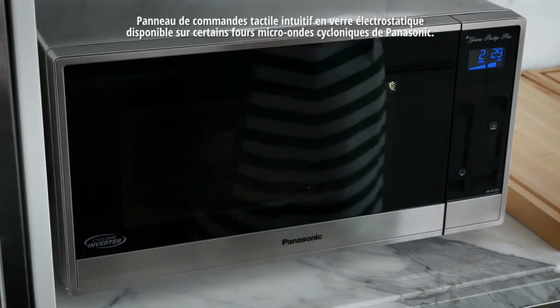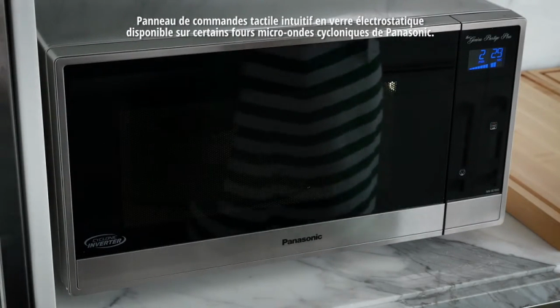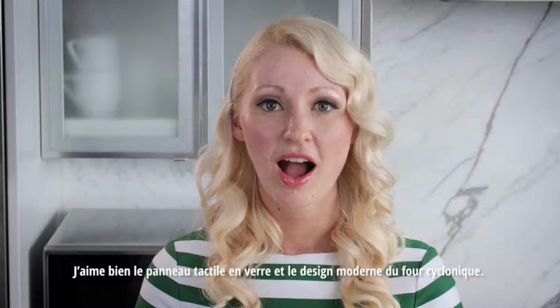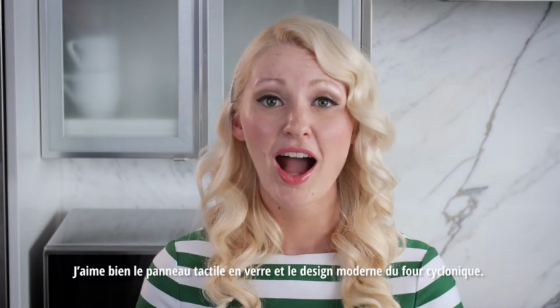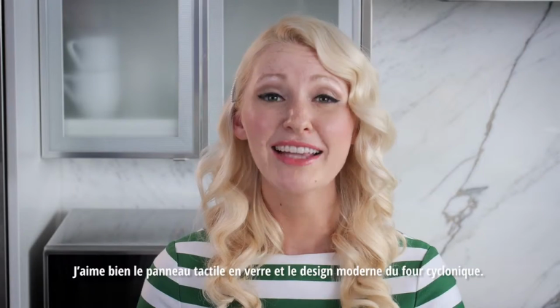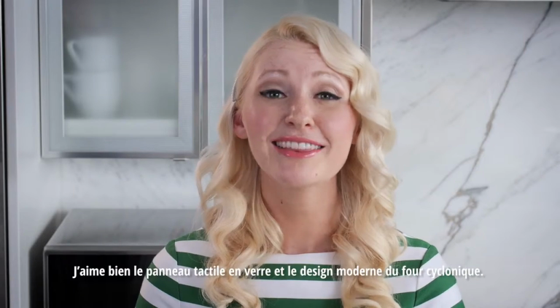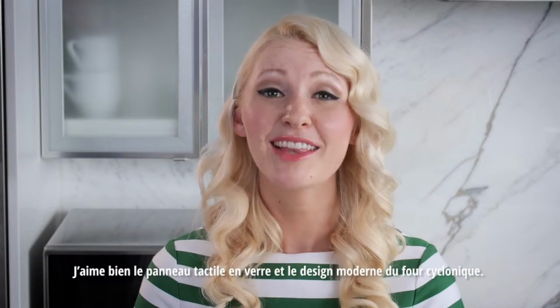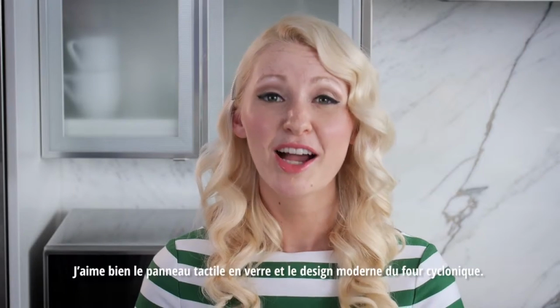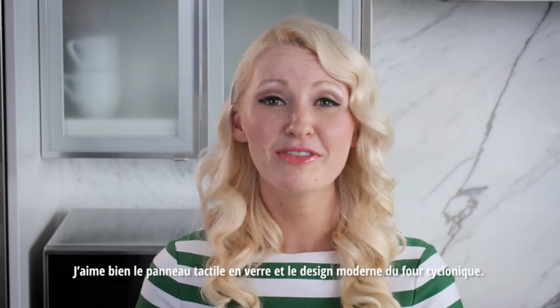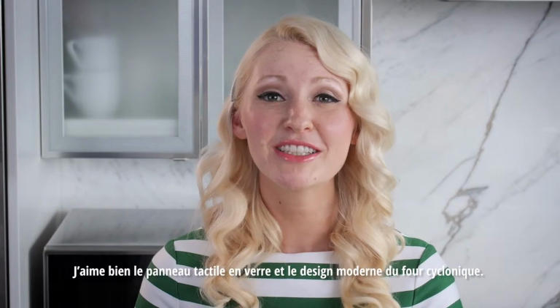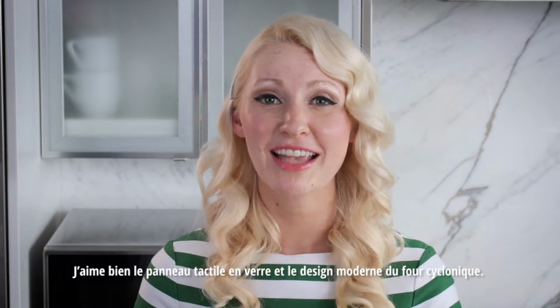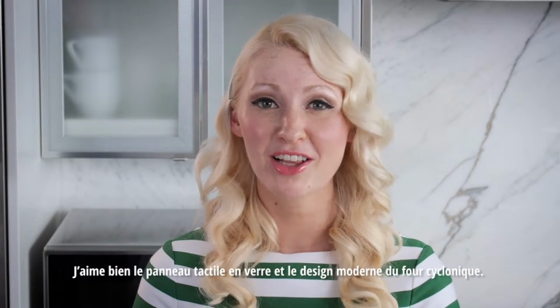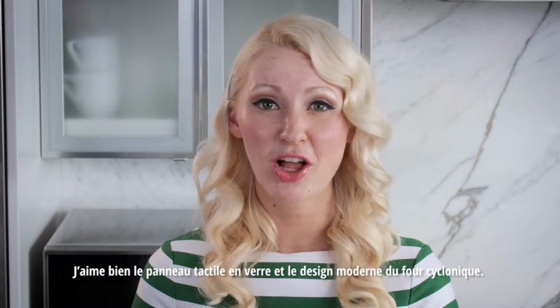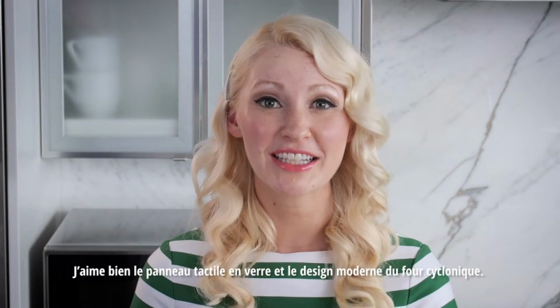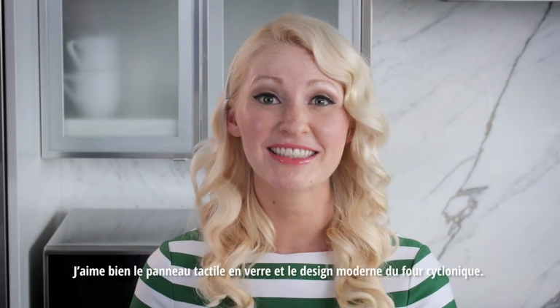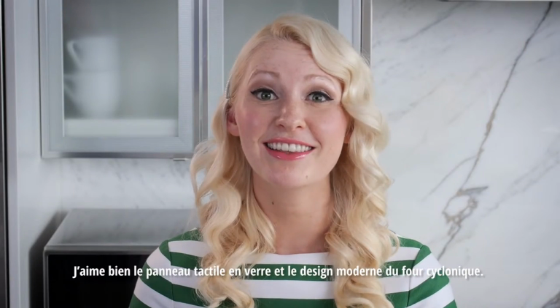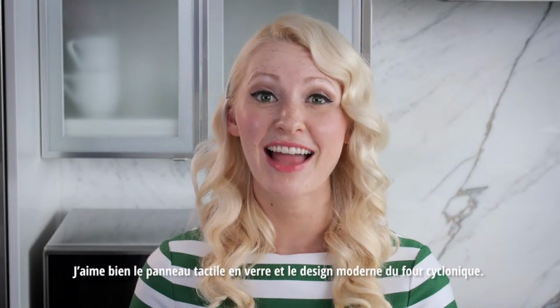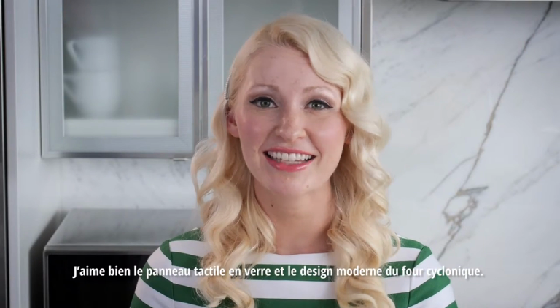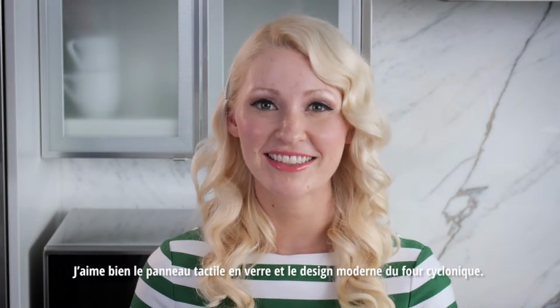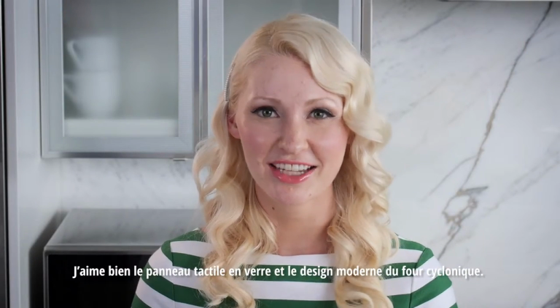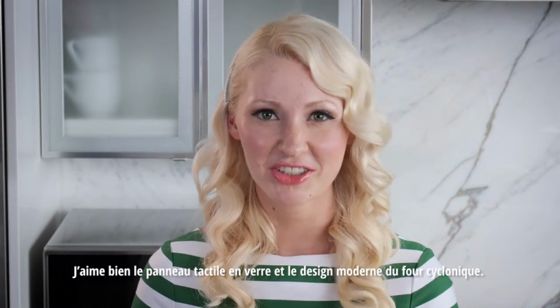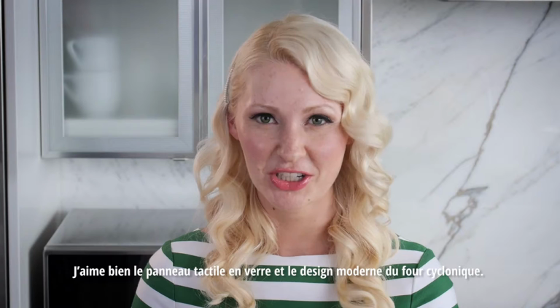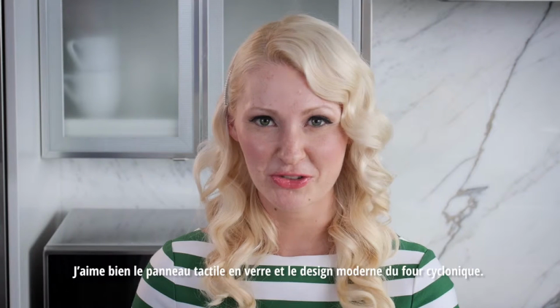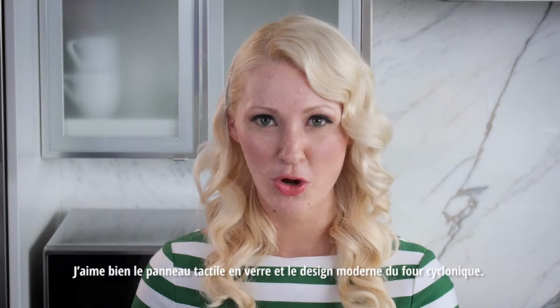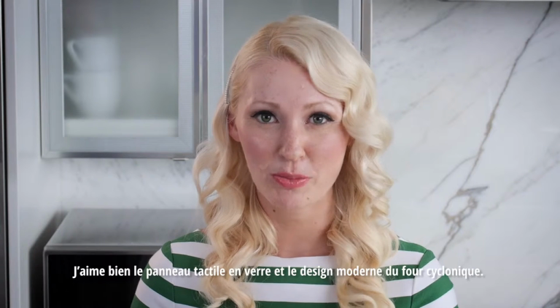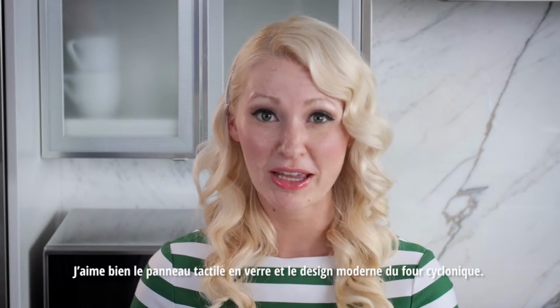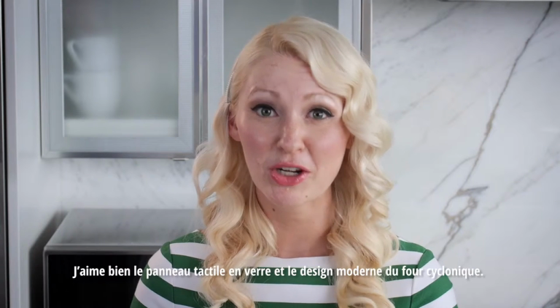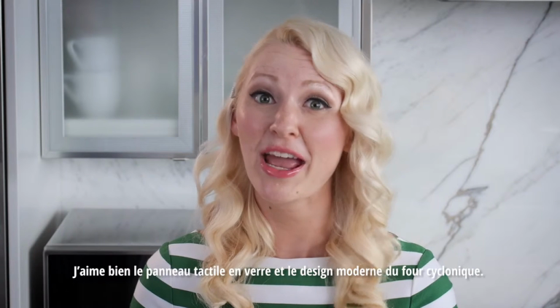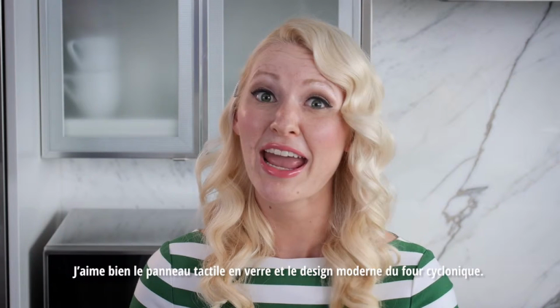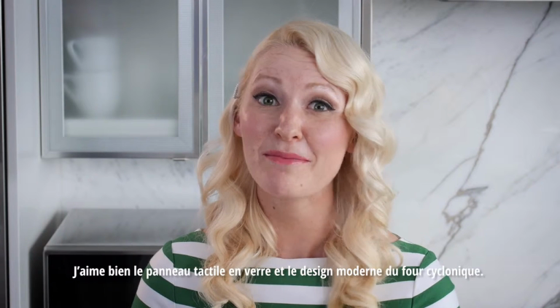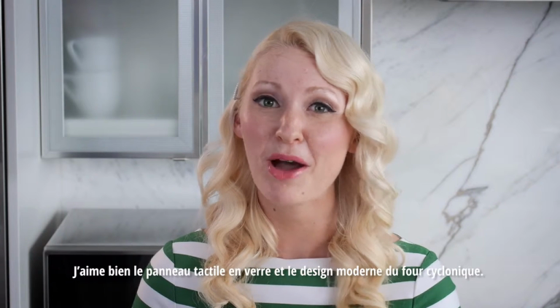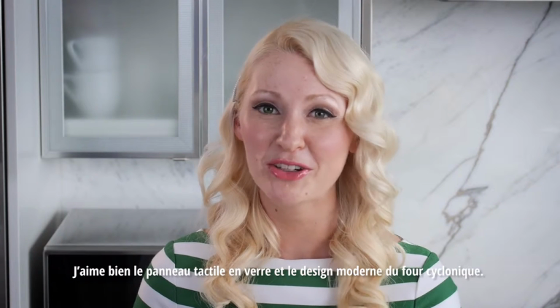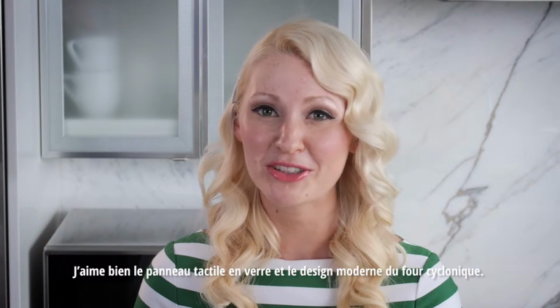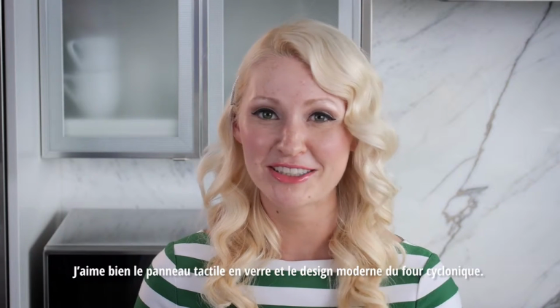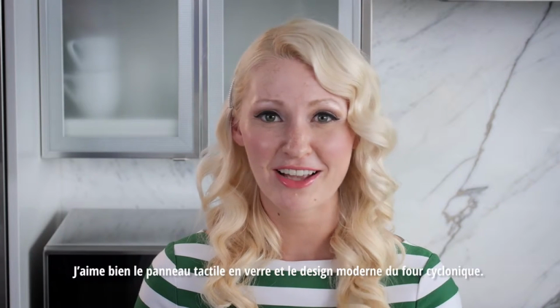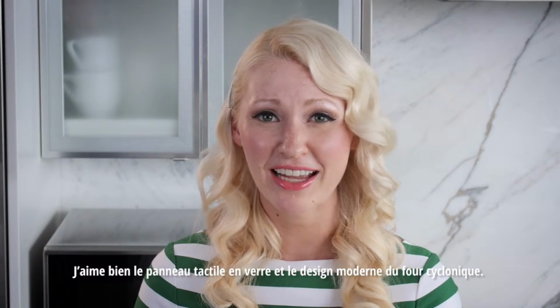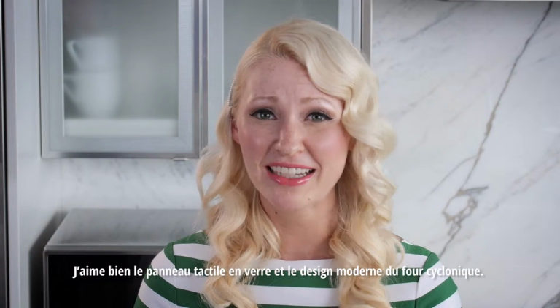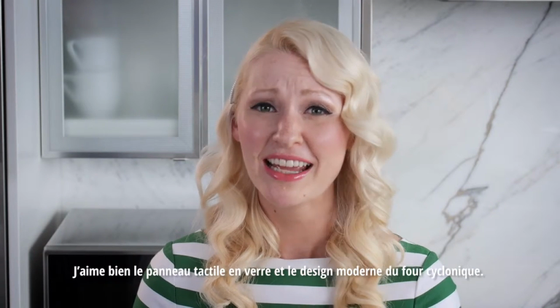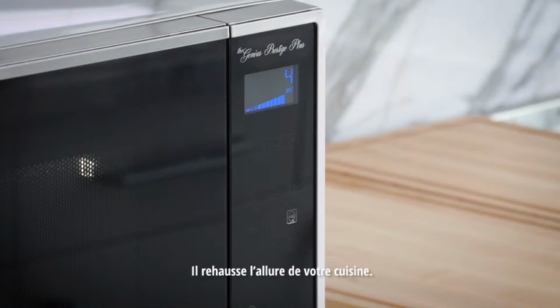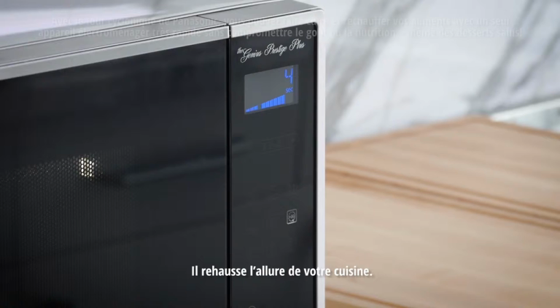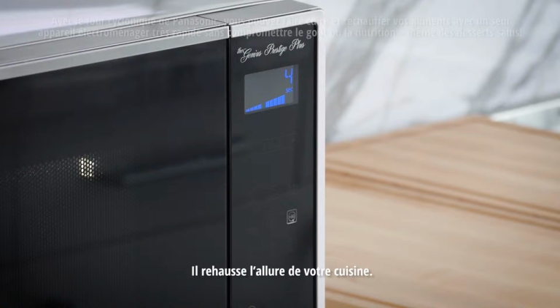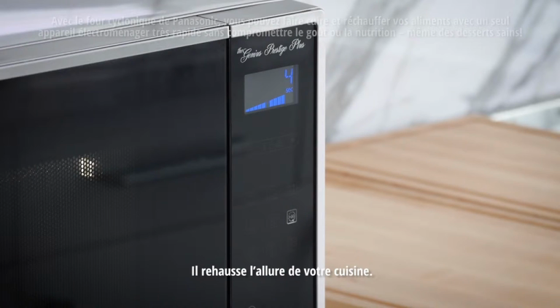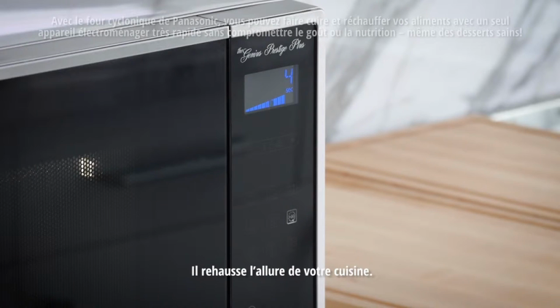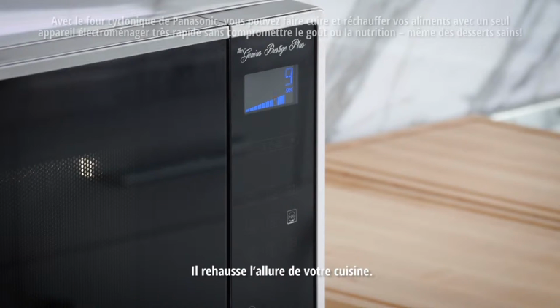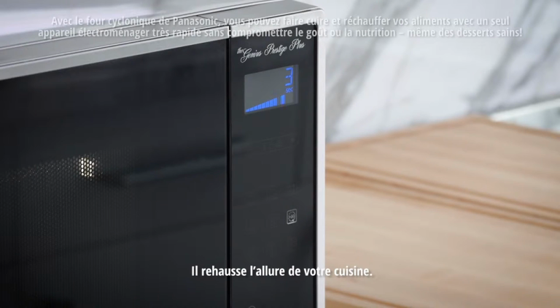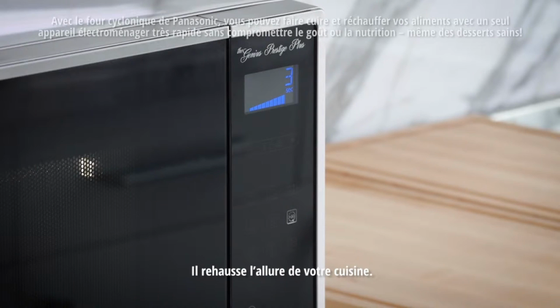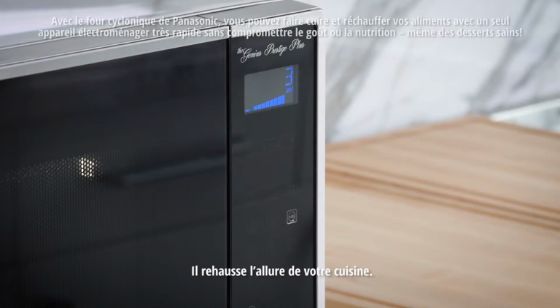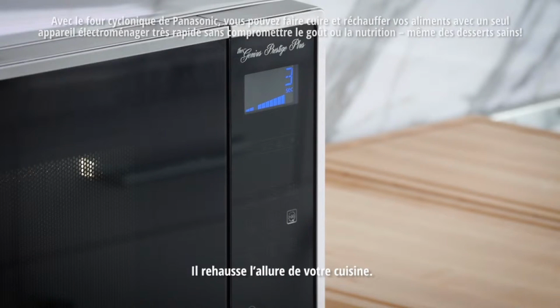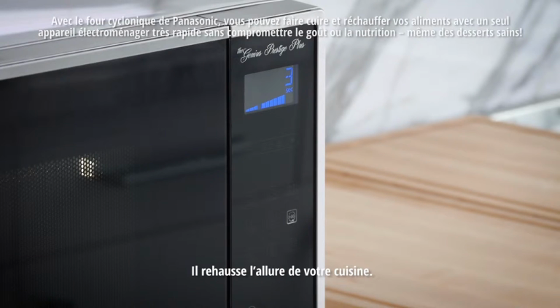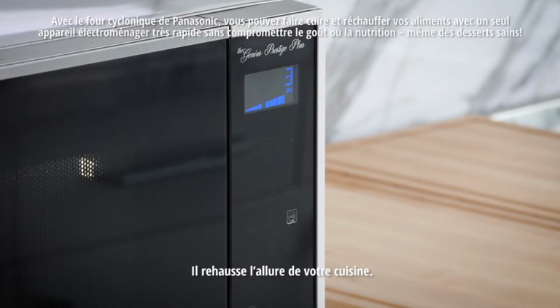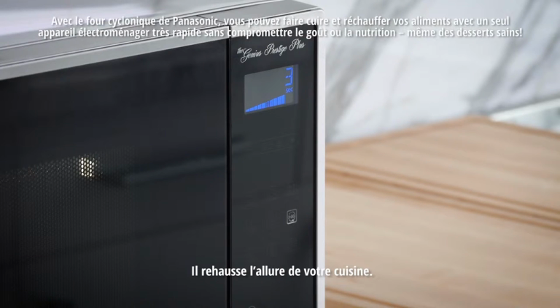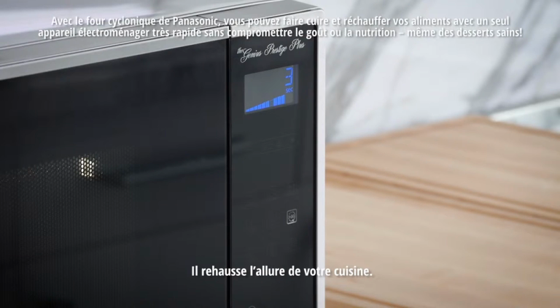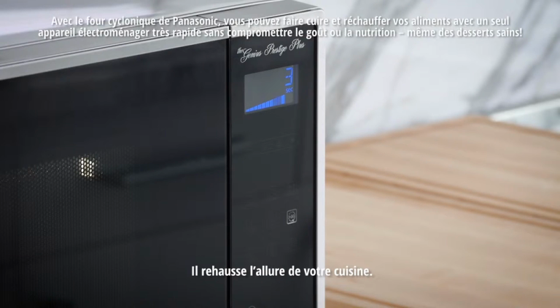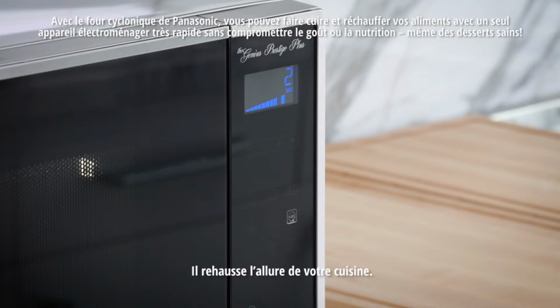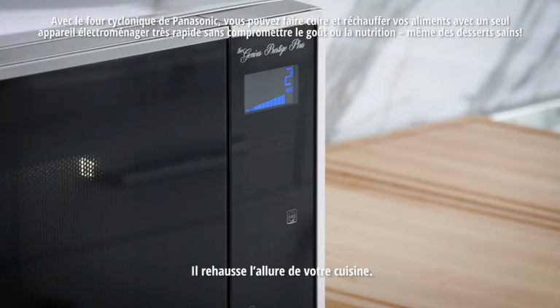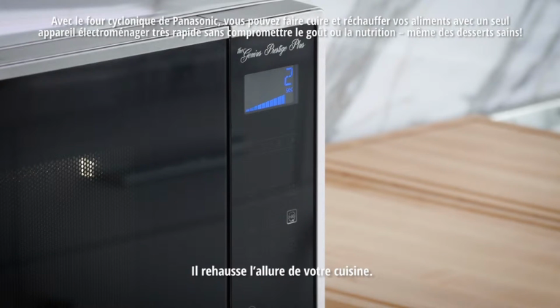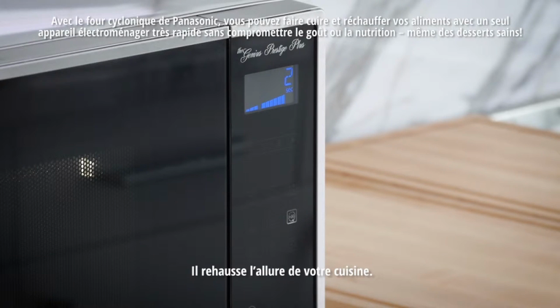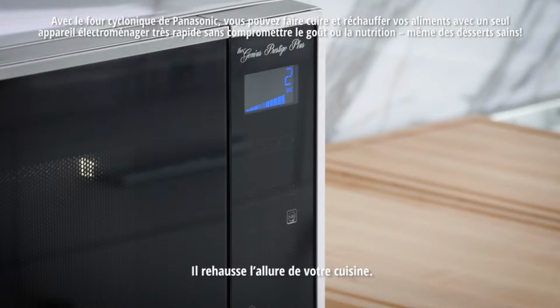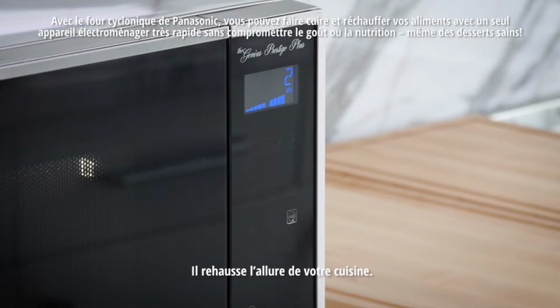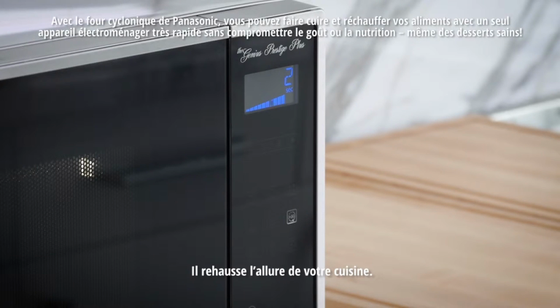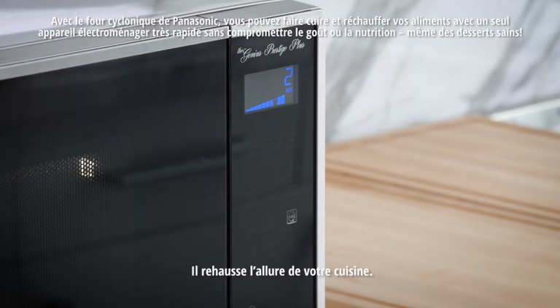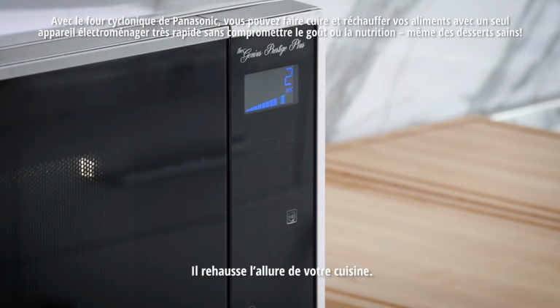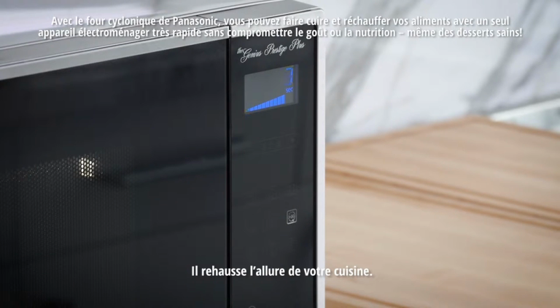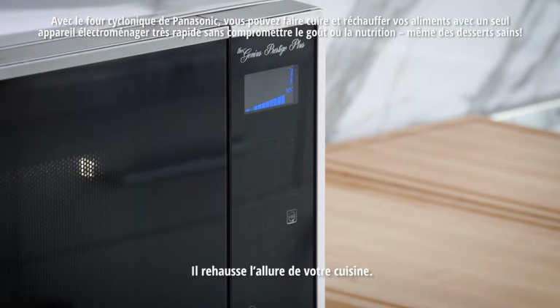I love the Cyclonic glass touch control panel and modern design. It really elevates your kitchen and the way you cook.